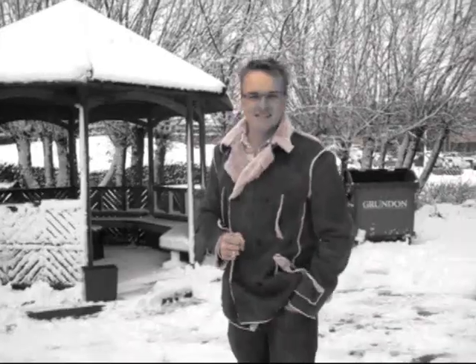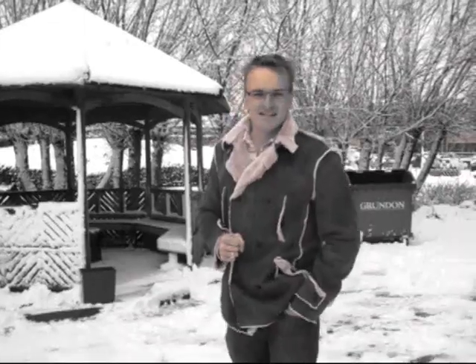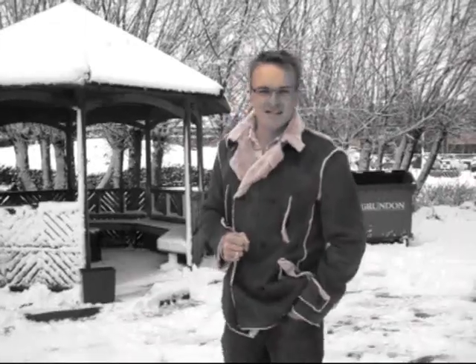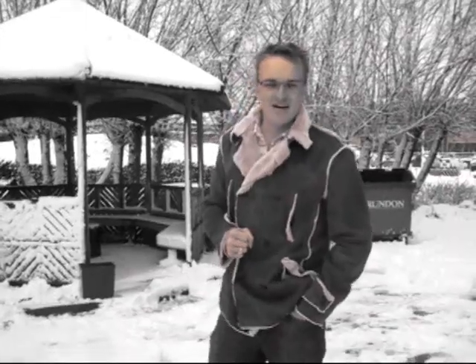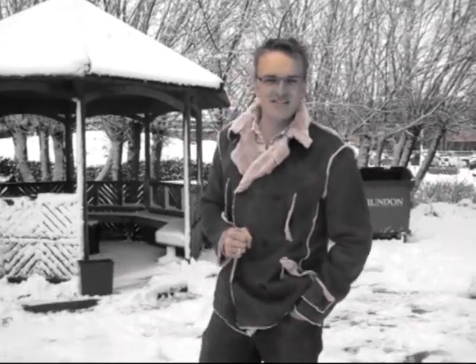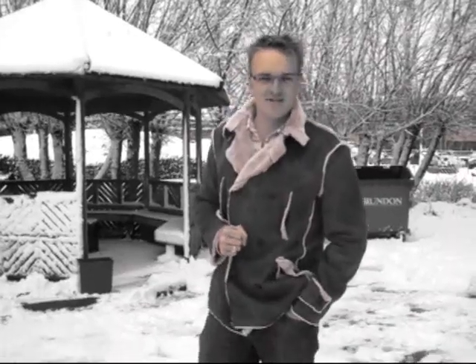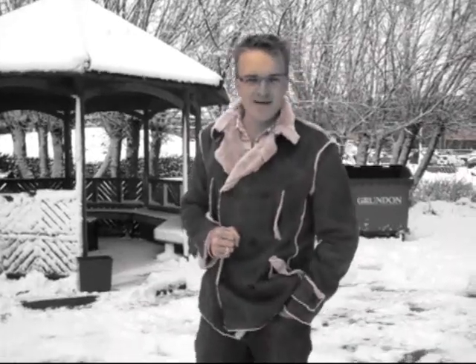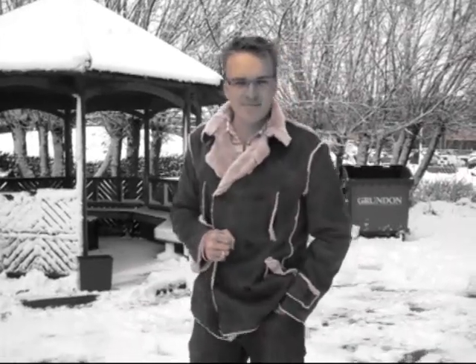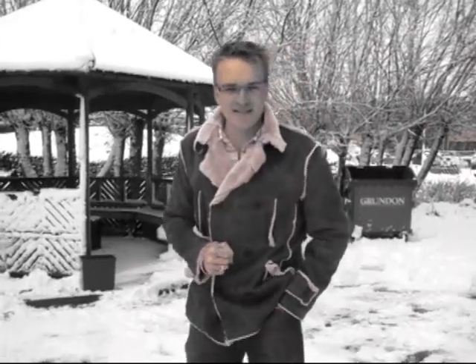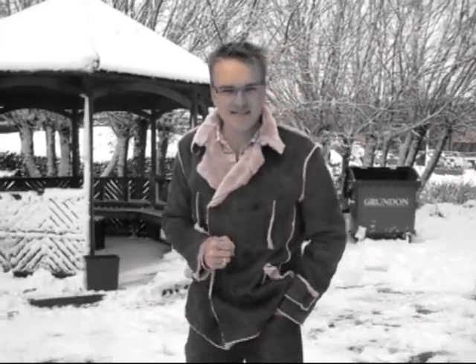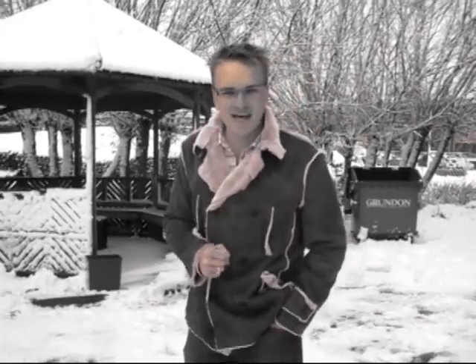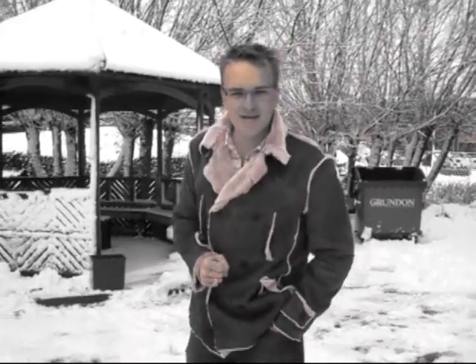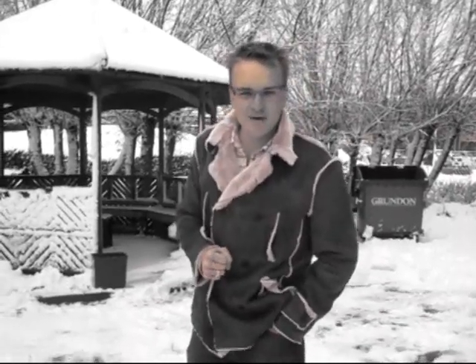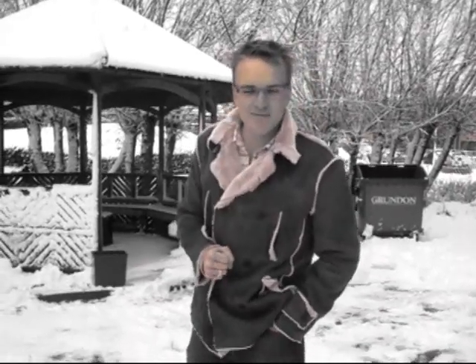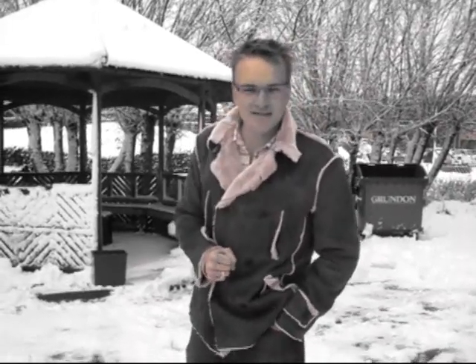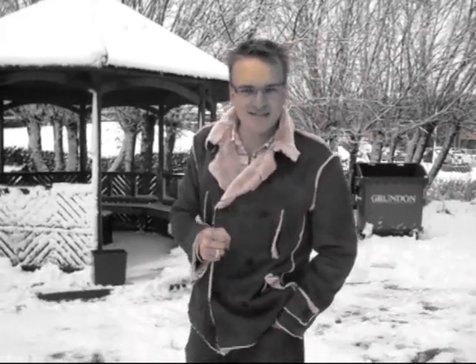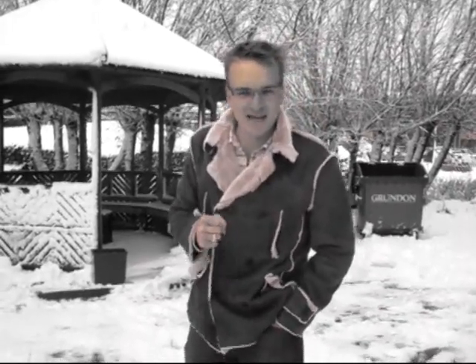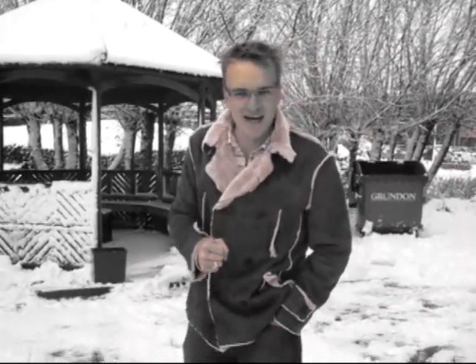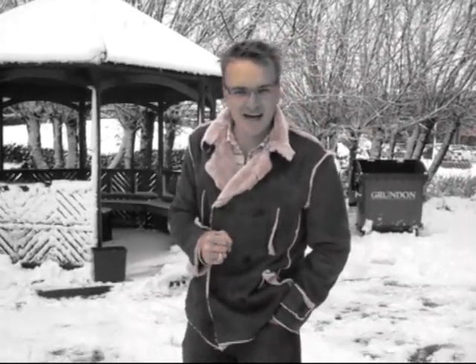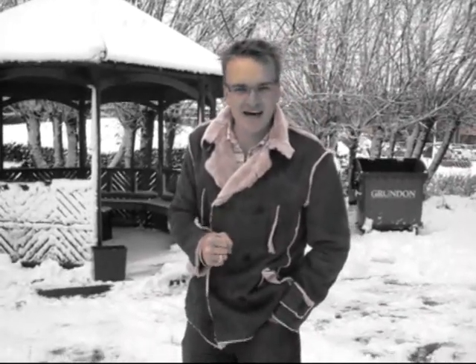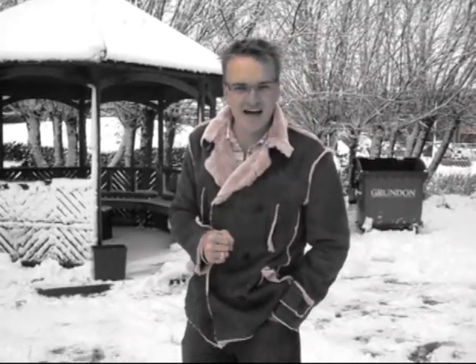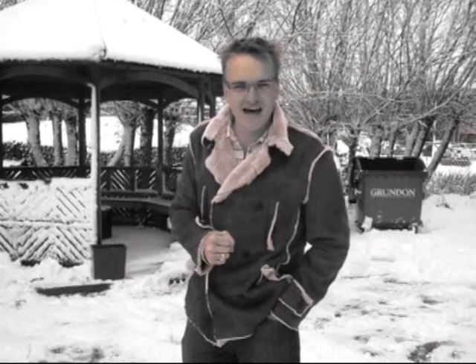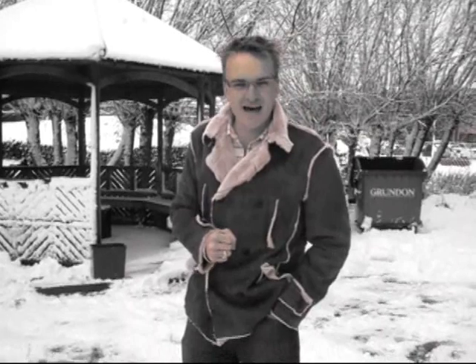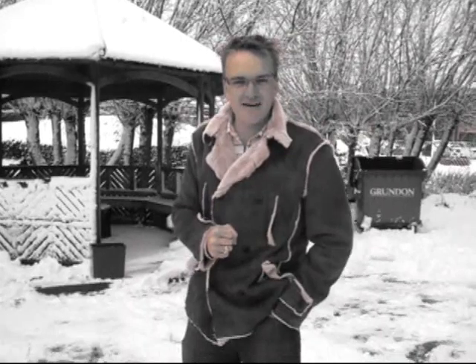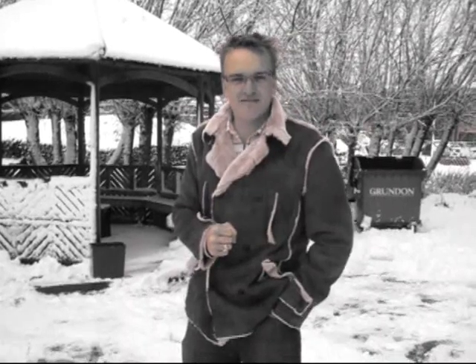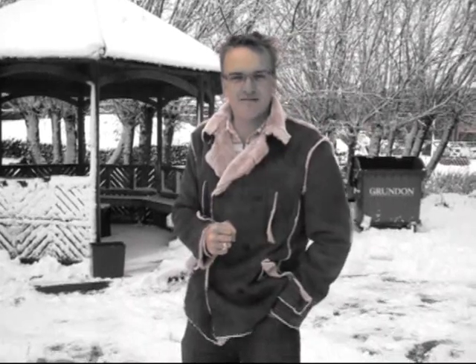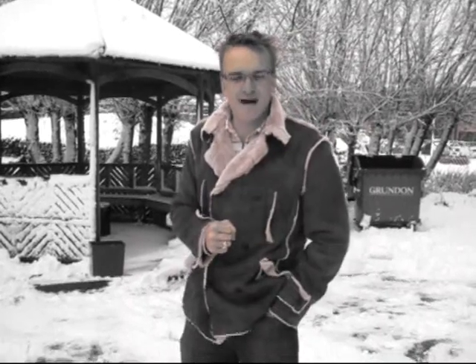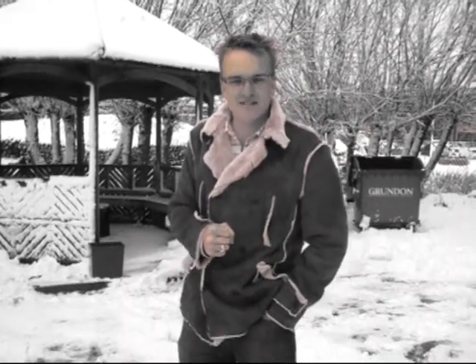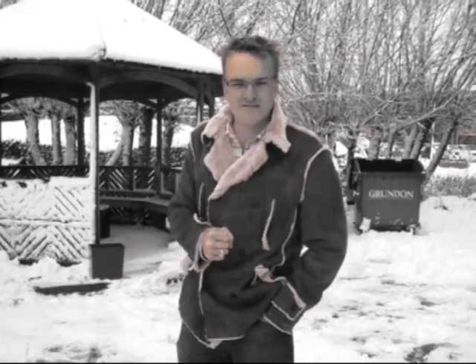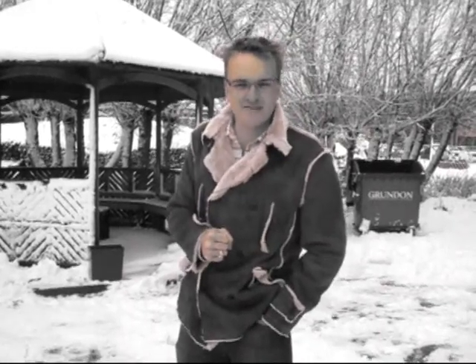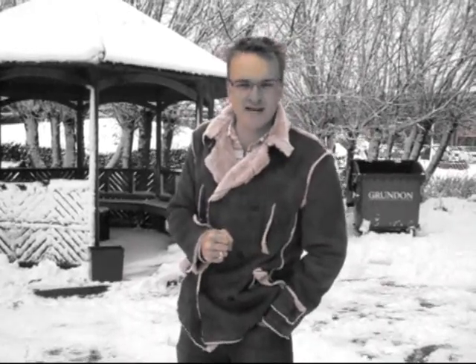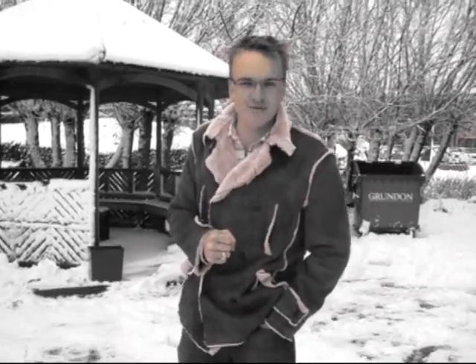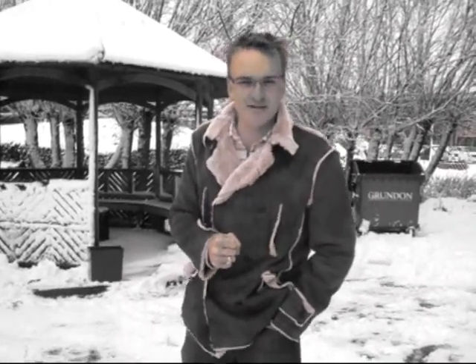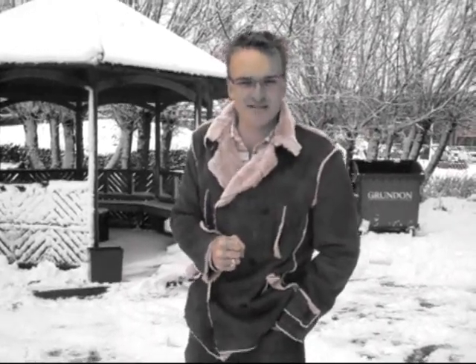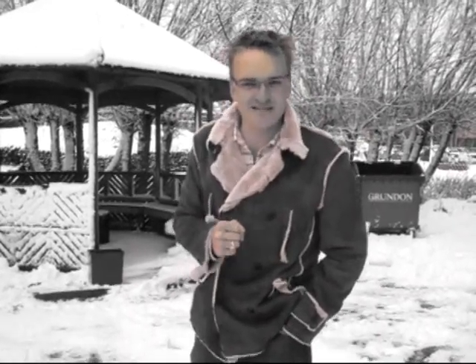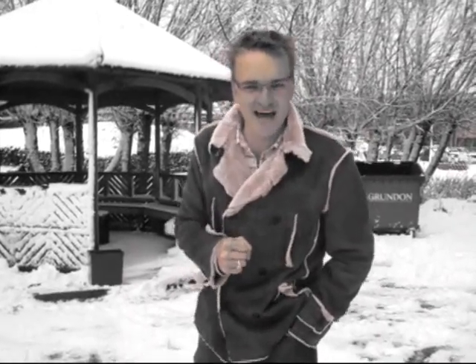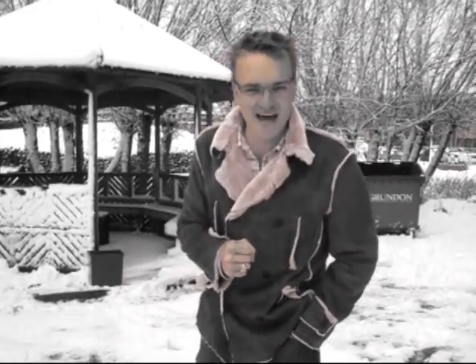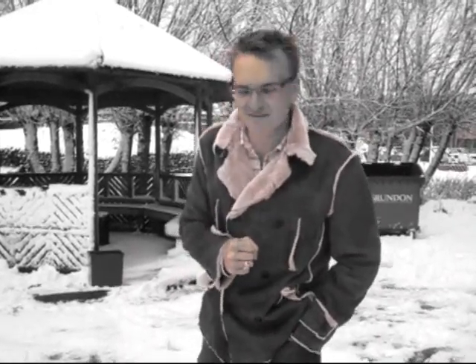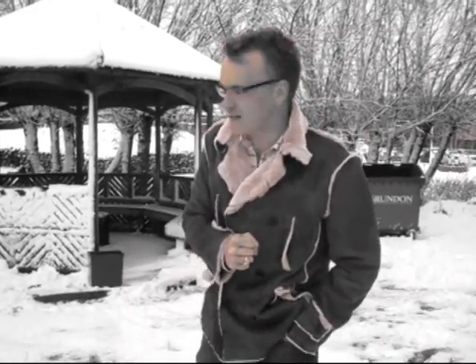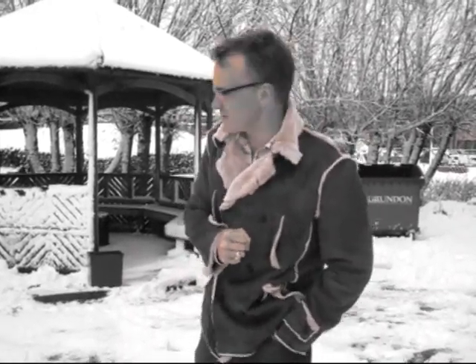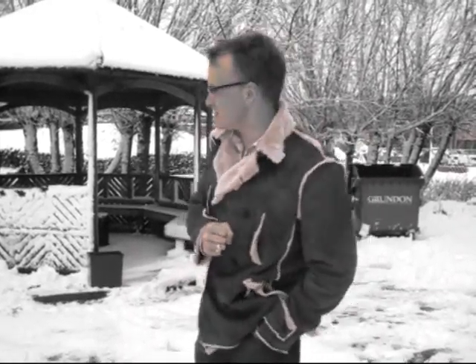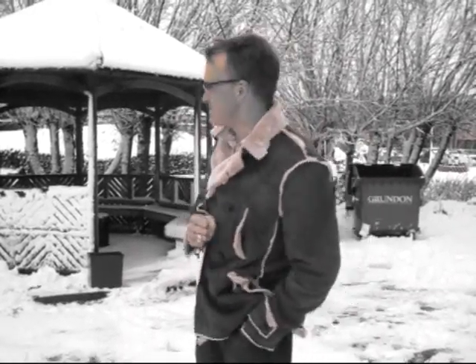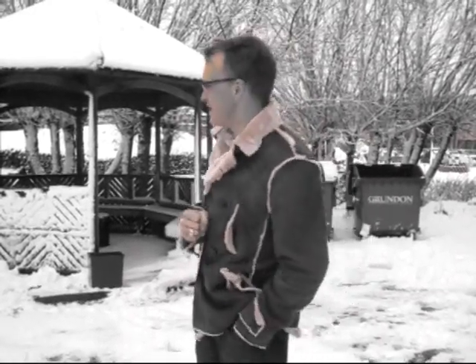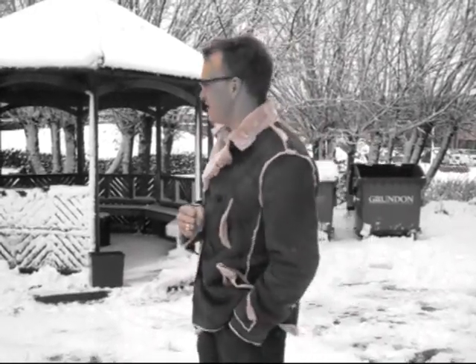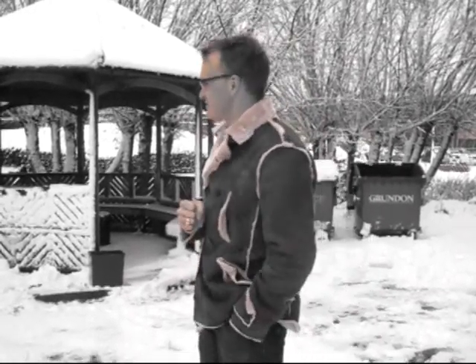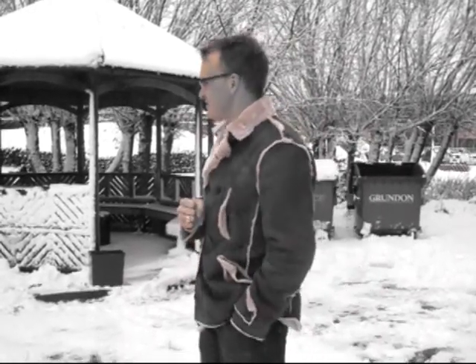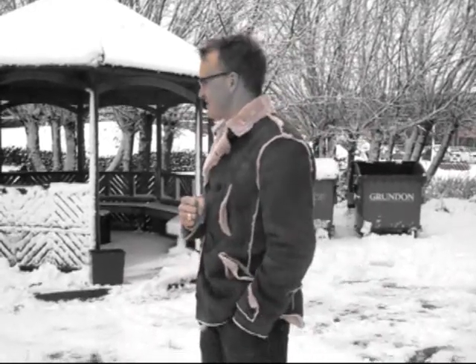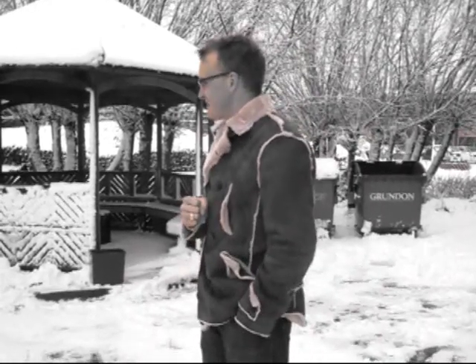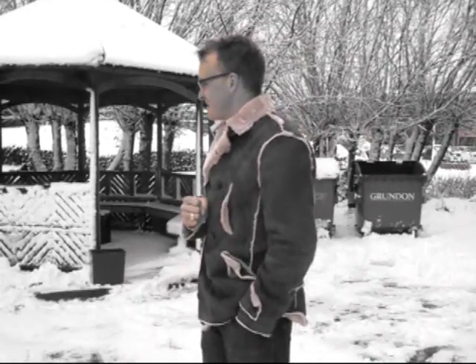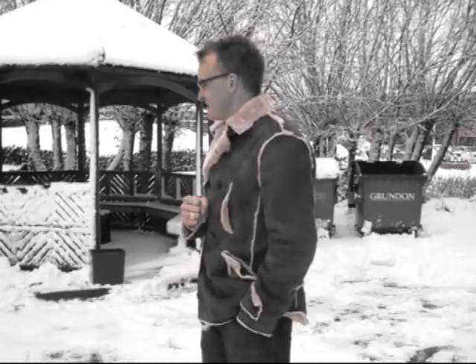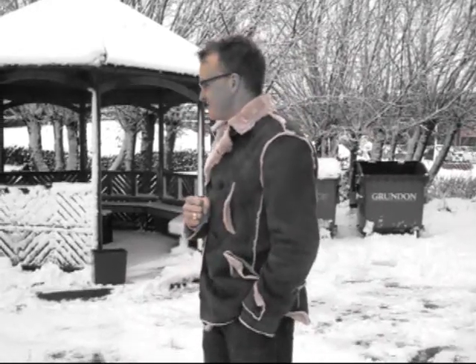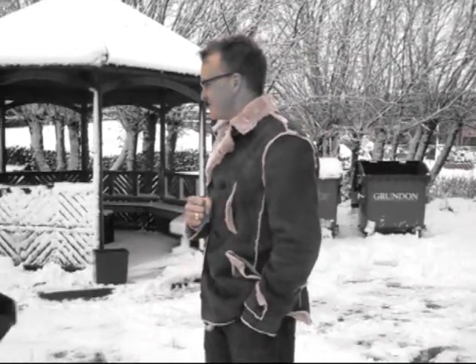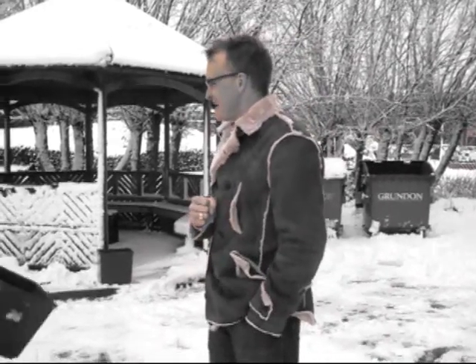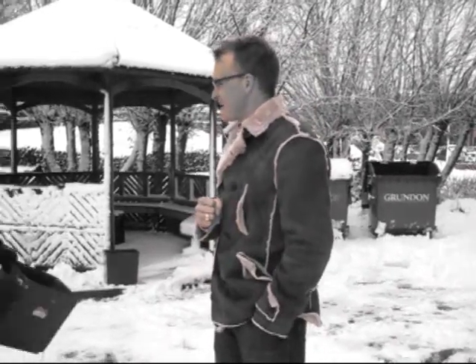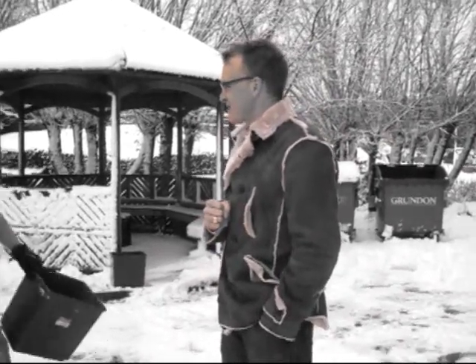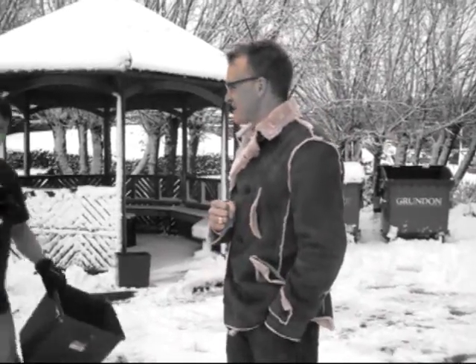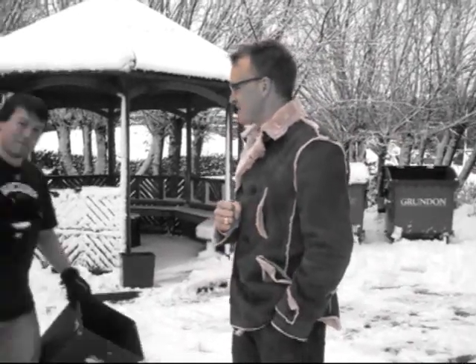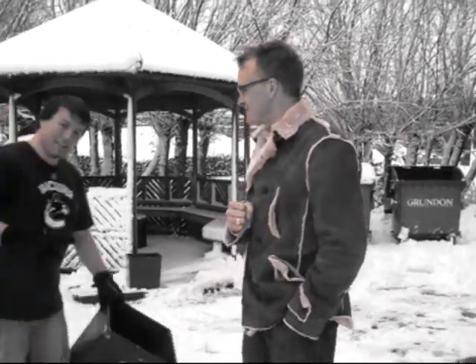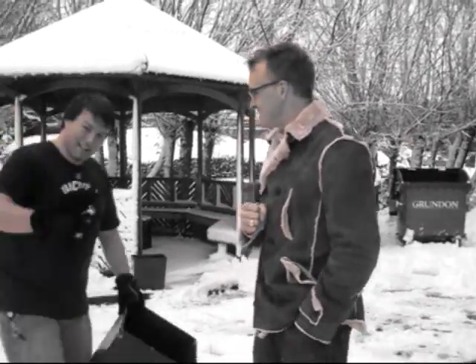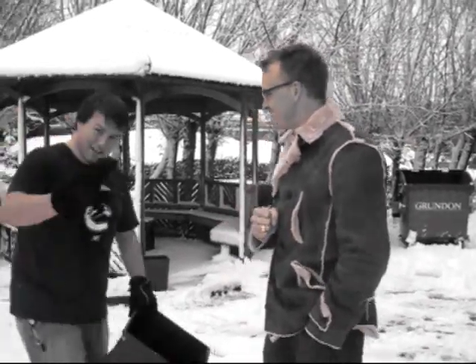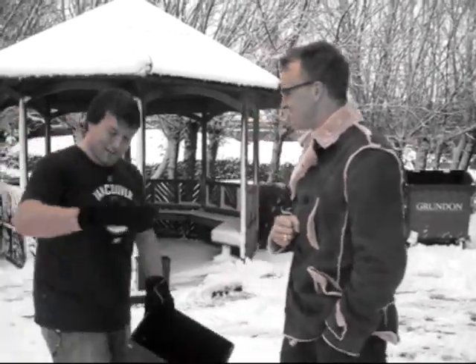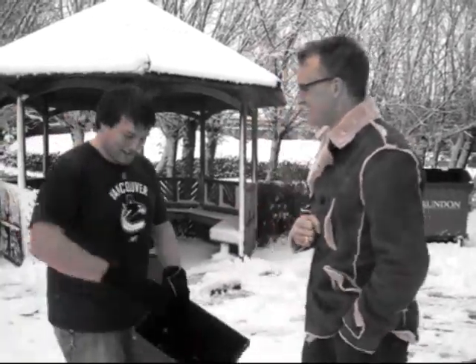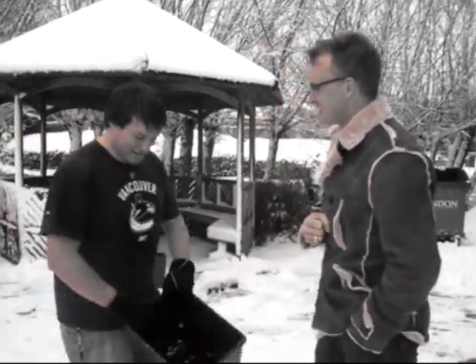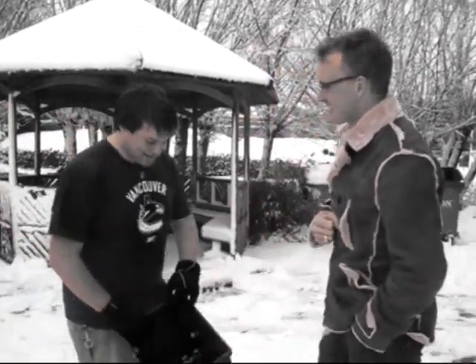Alright, so that being said, with me today I have the Master of Ceremonies, Dan Vickers himself. Dan, welcome. Hello, thank you.